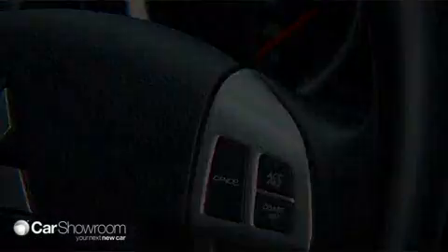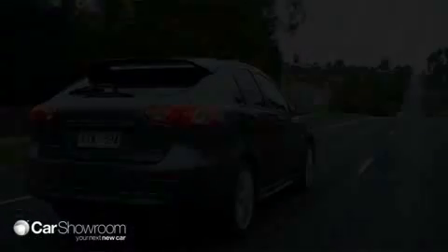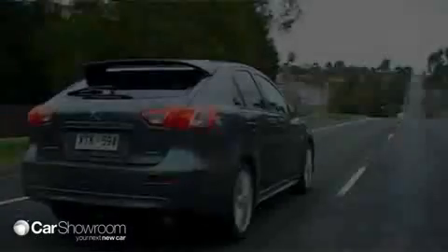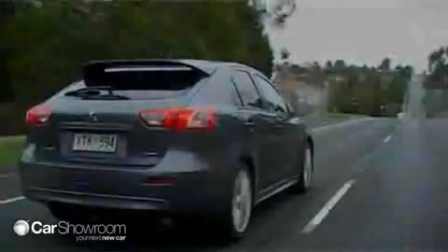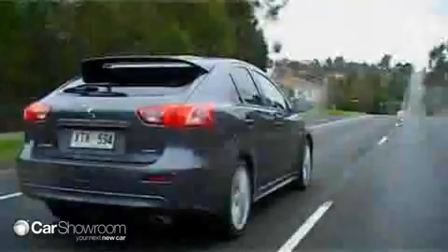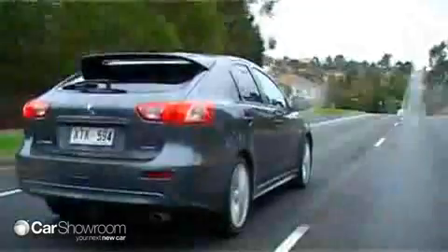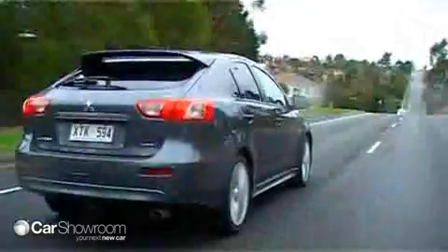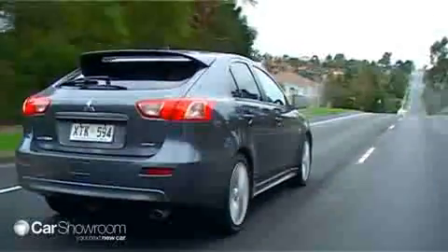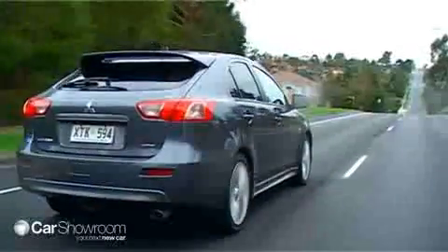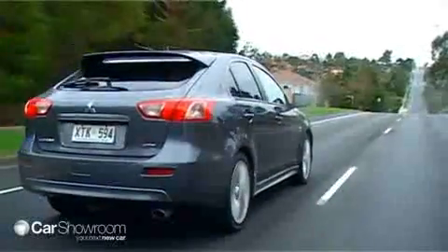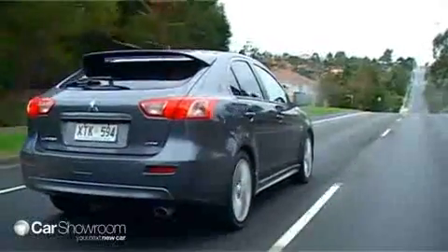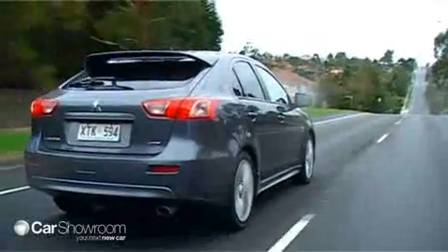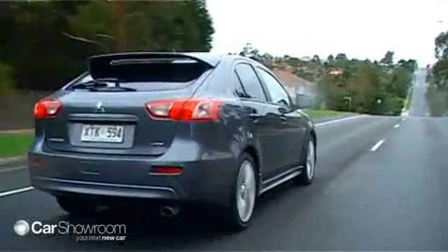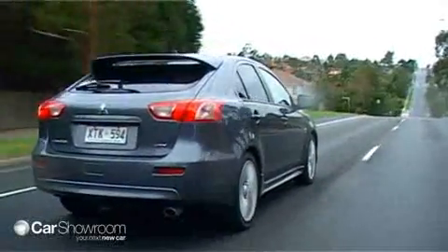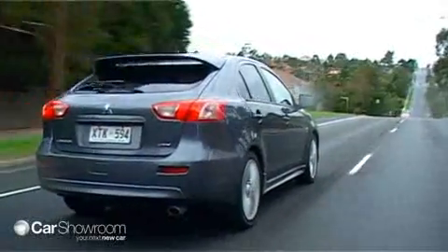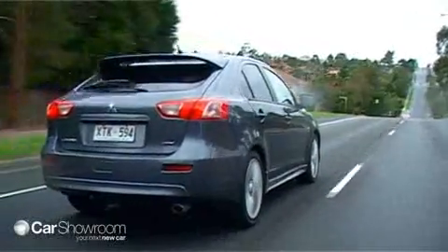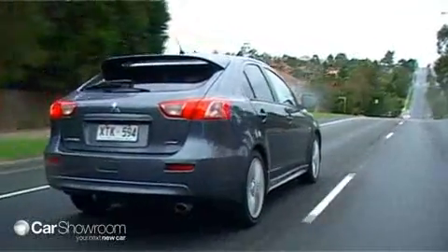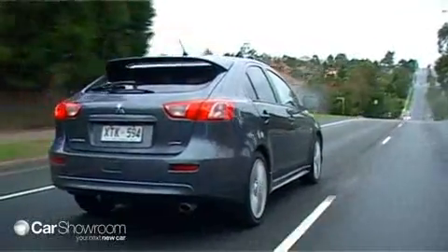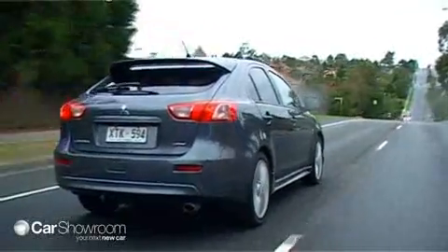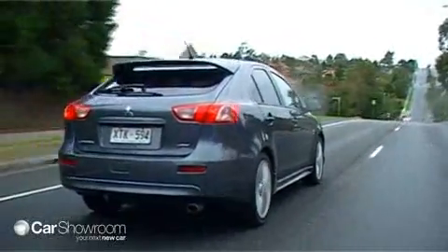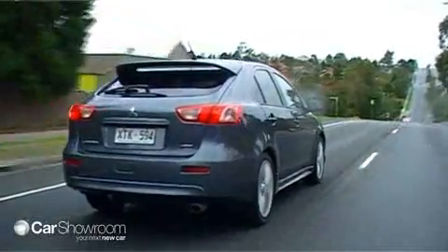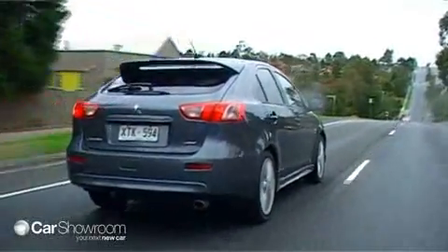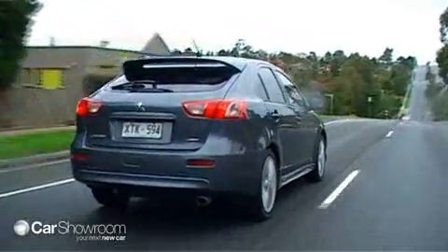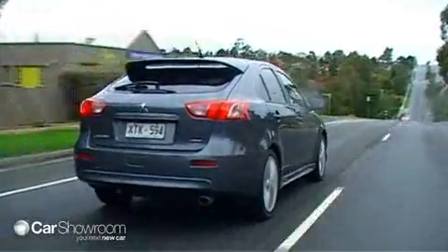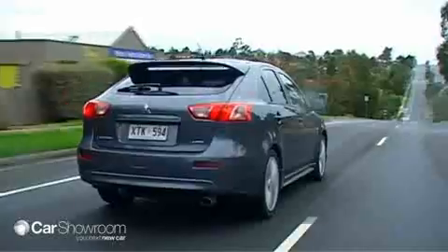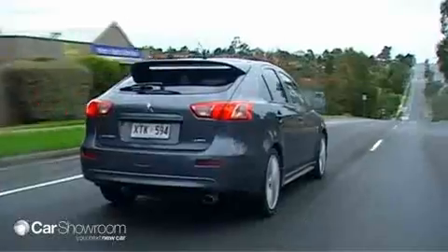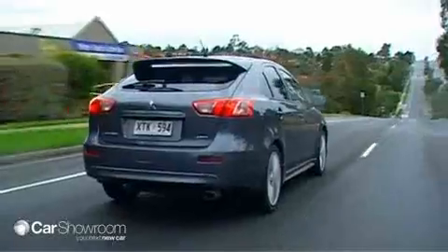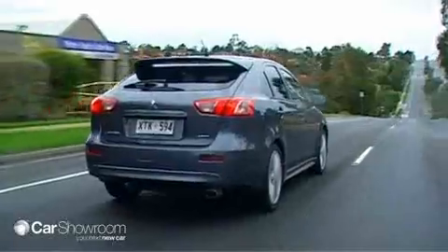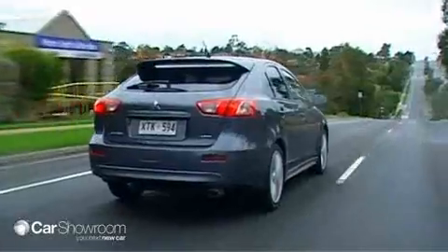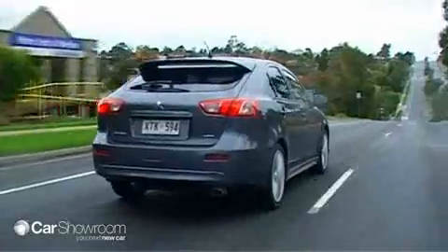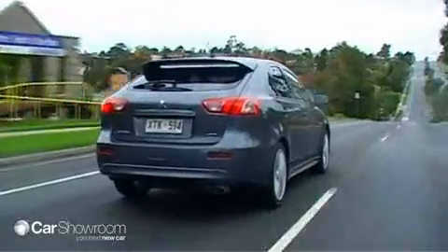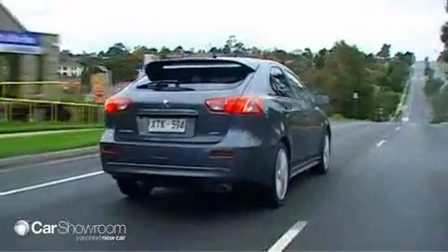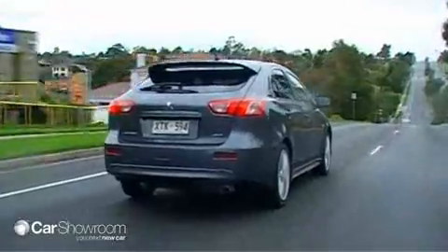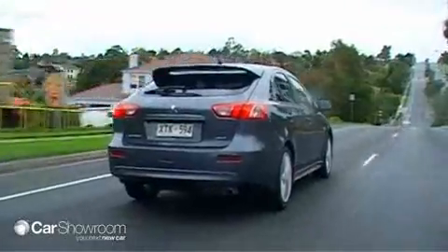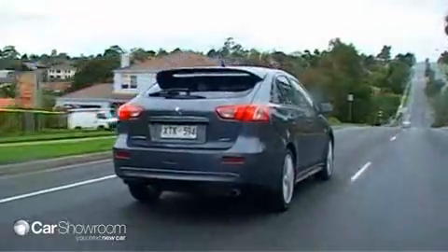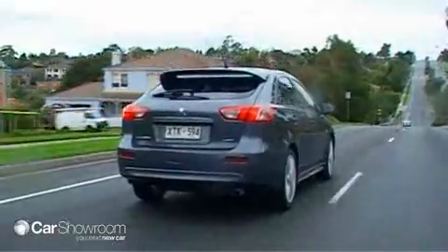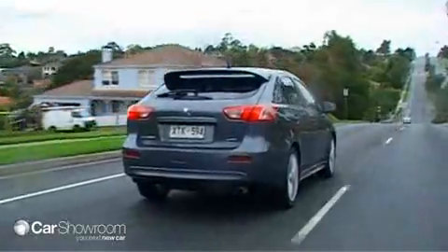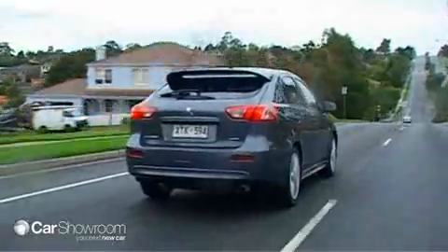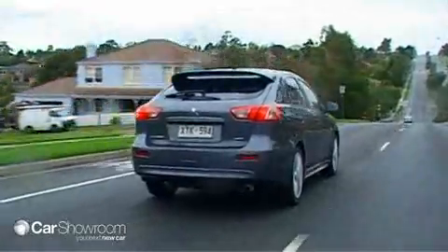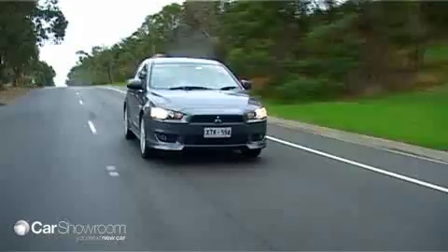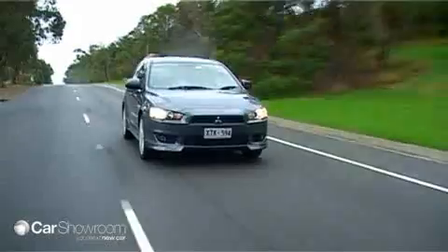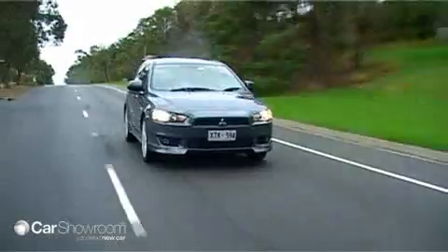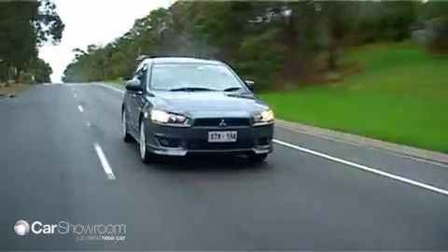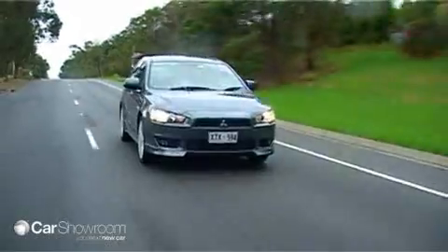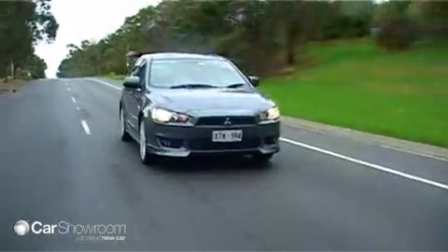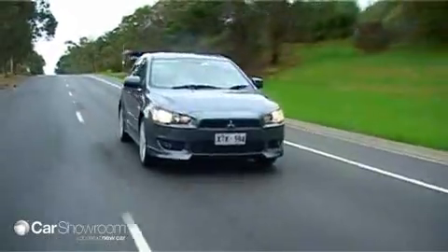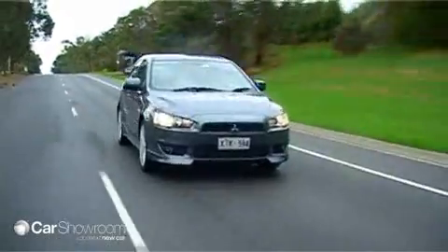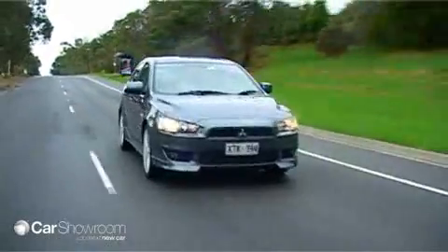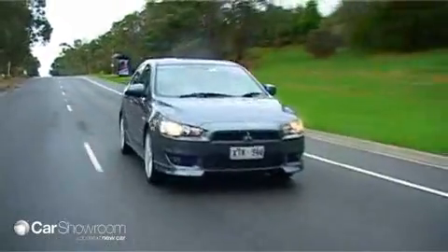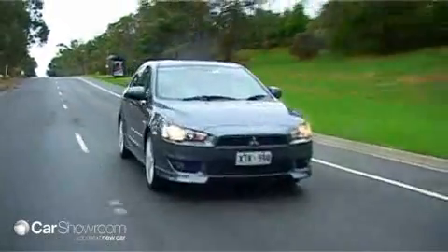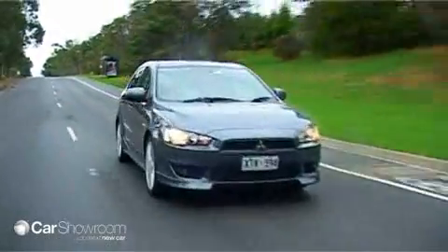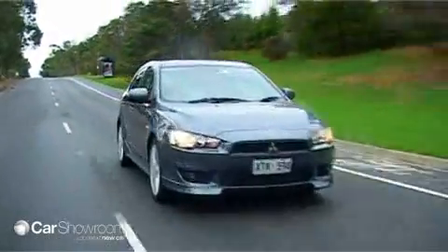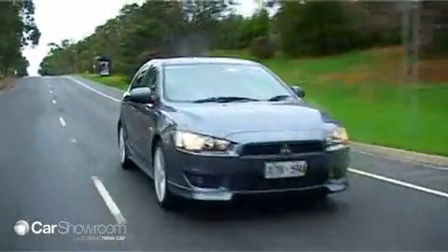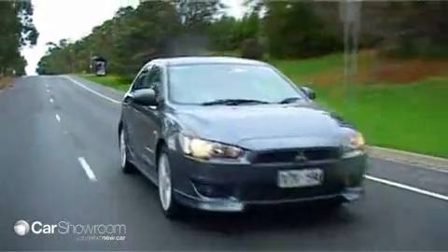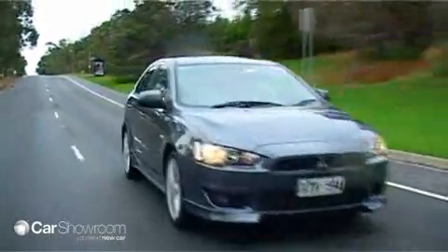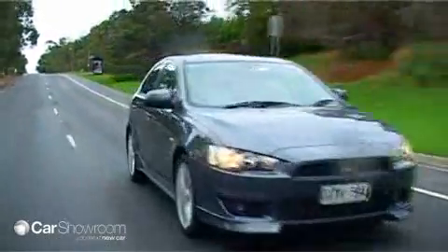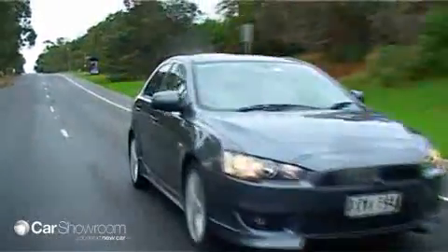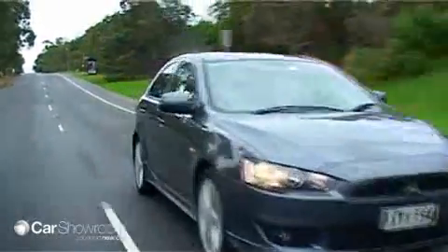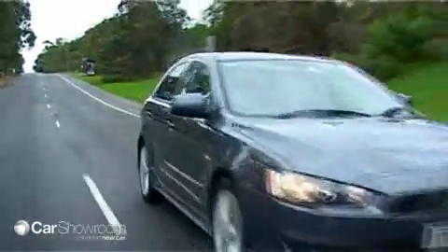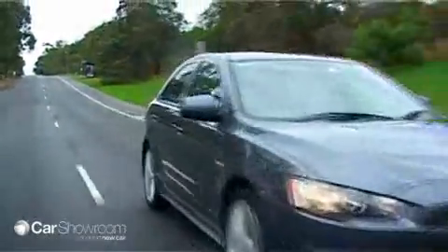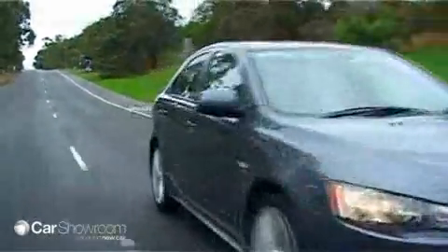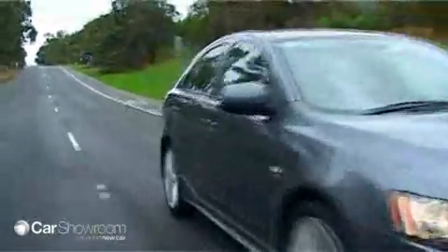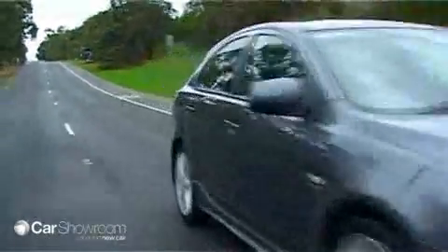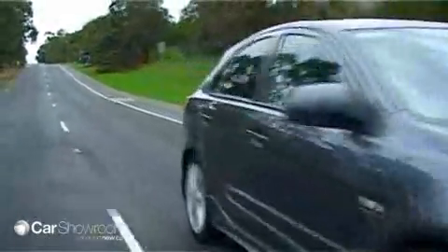But on the road, the Sportback delivers a high standard of driving dynamics, with a responsive power plant when merging into gaps on the freeway.